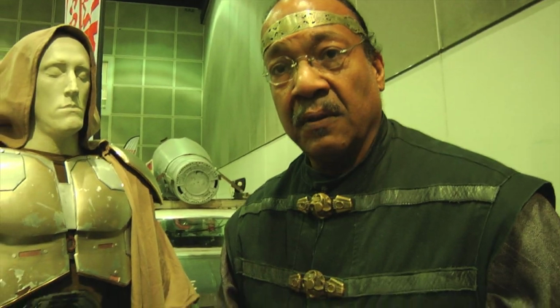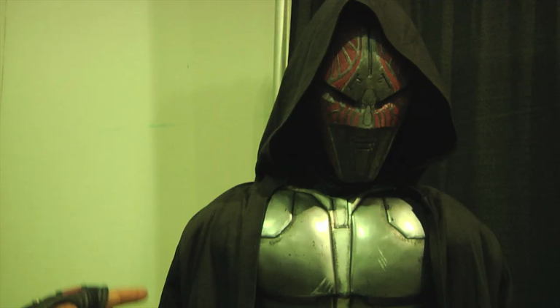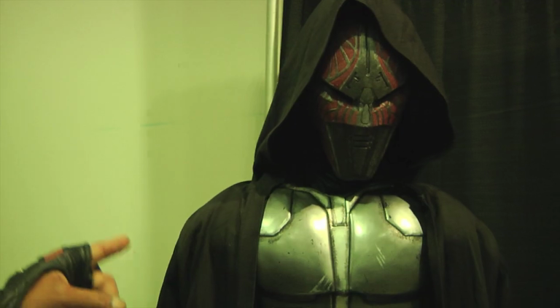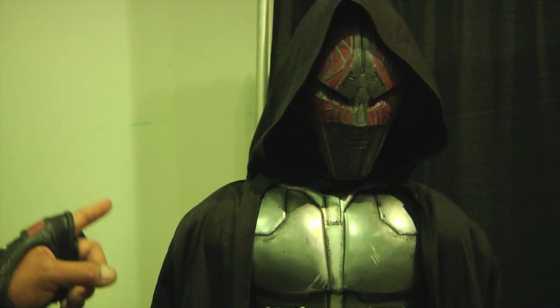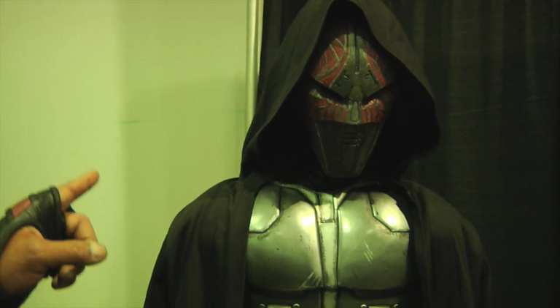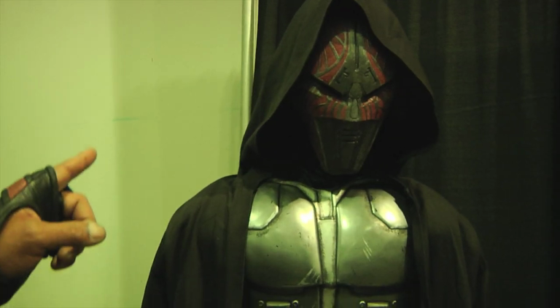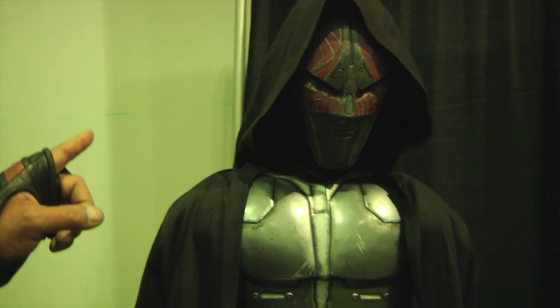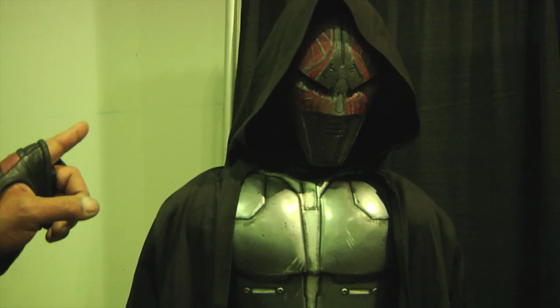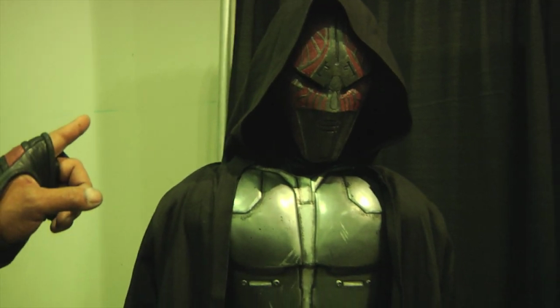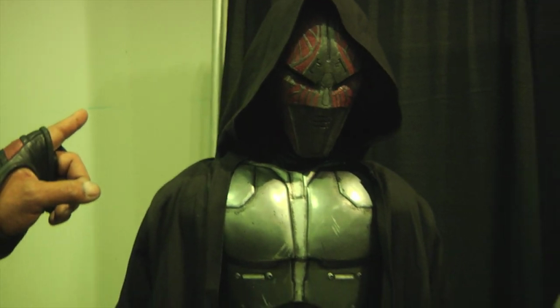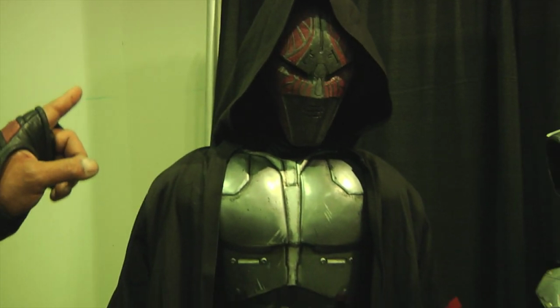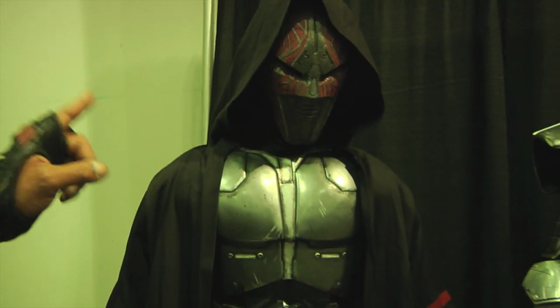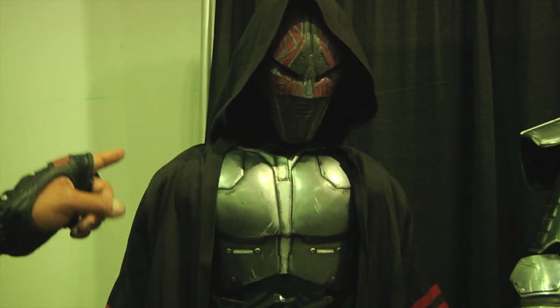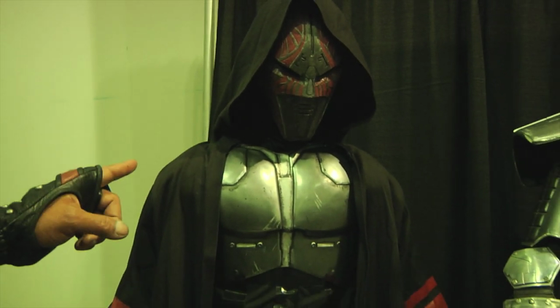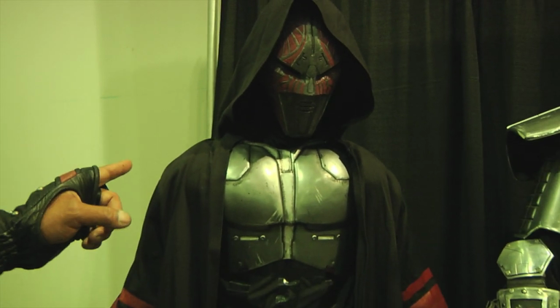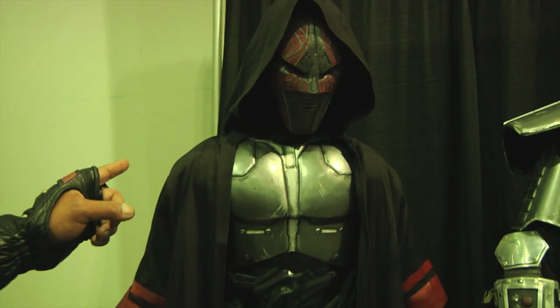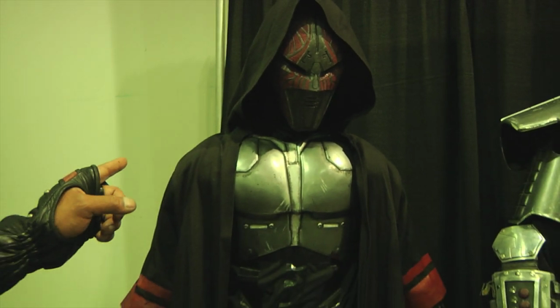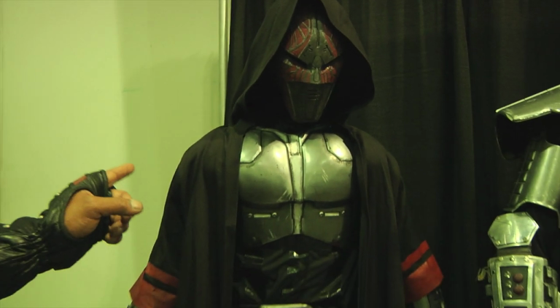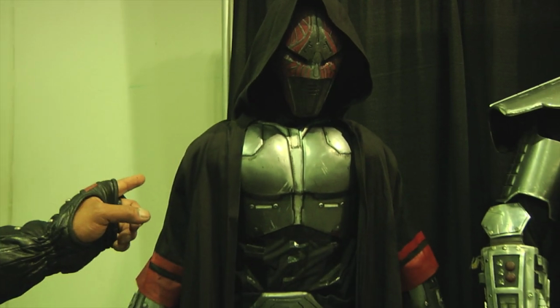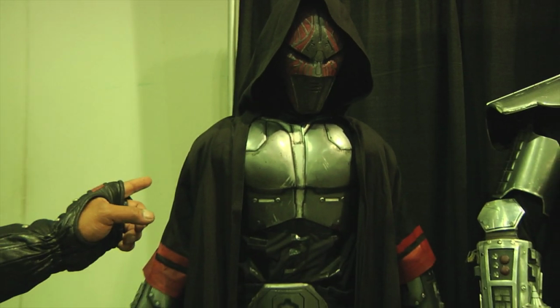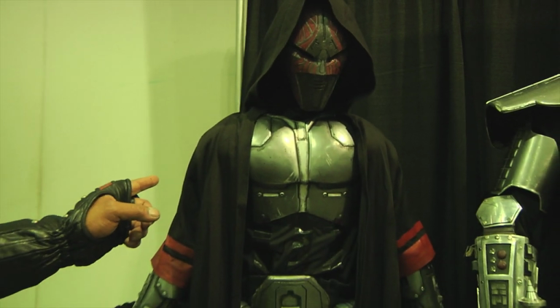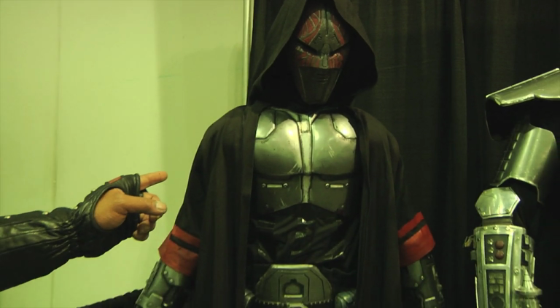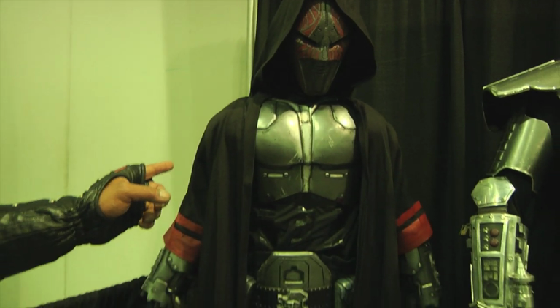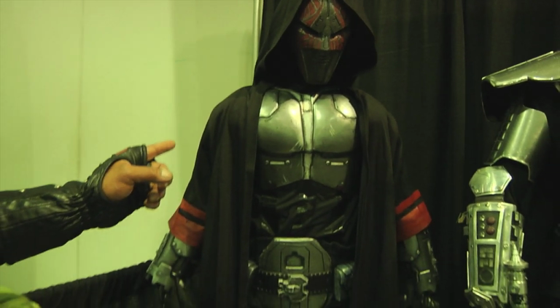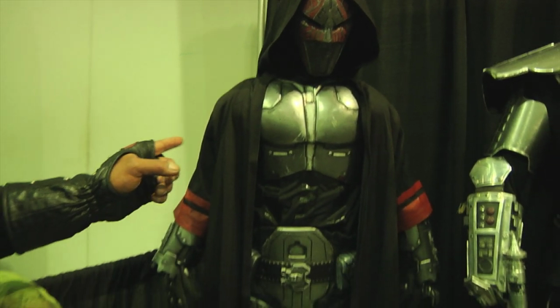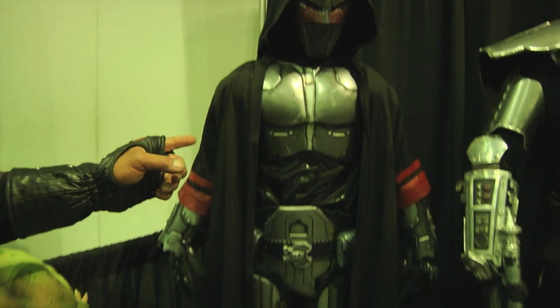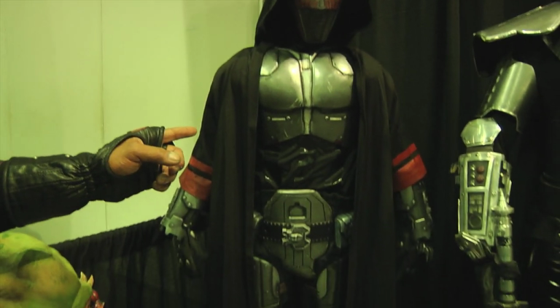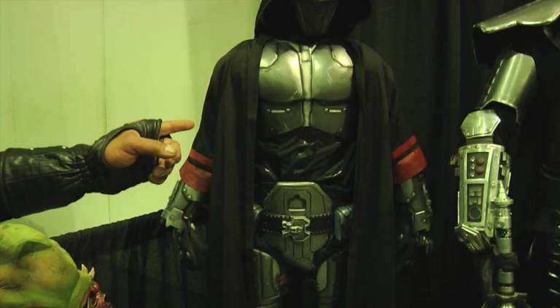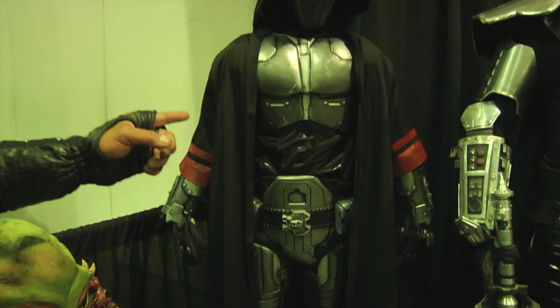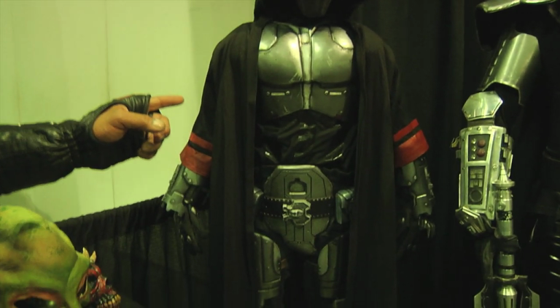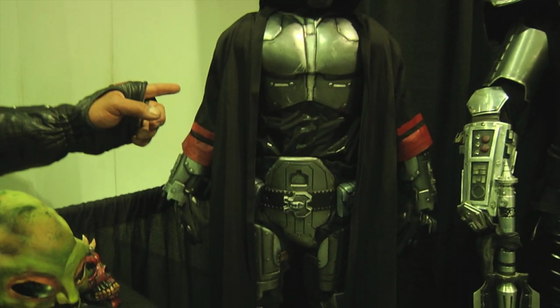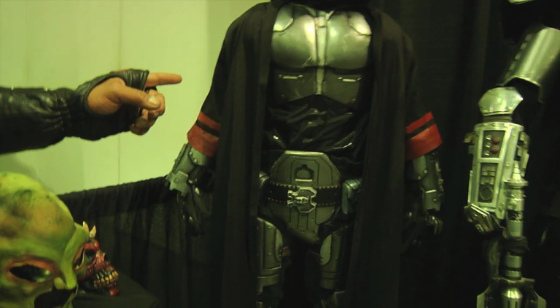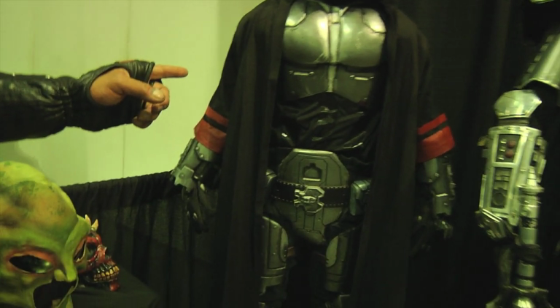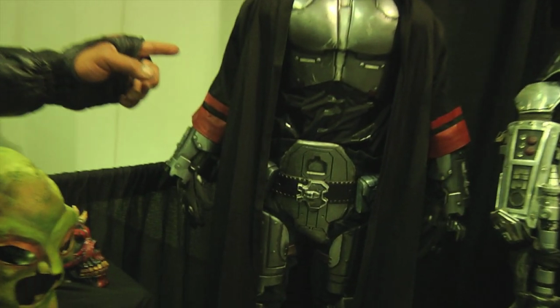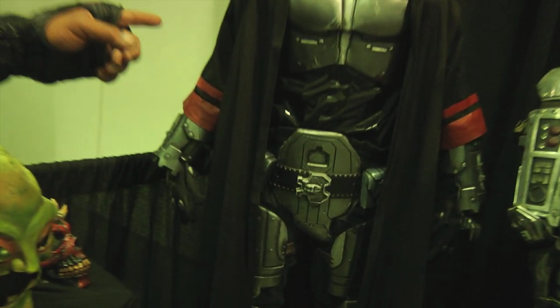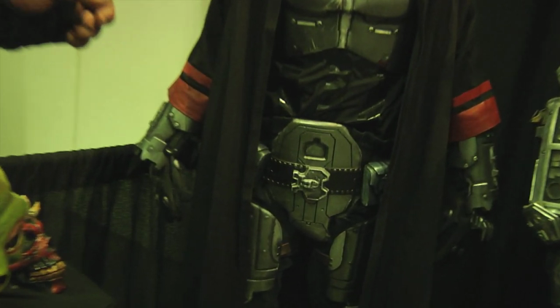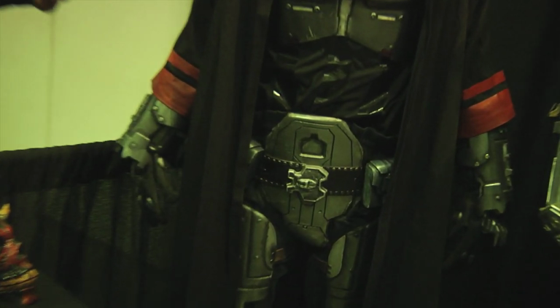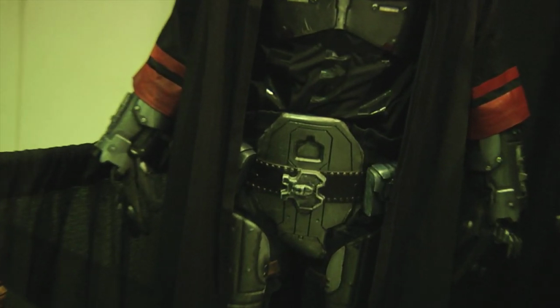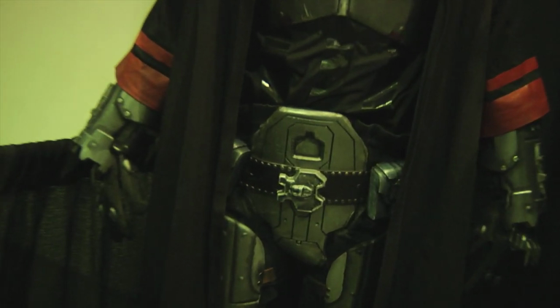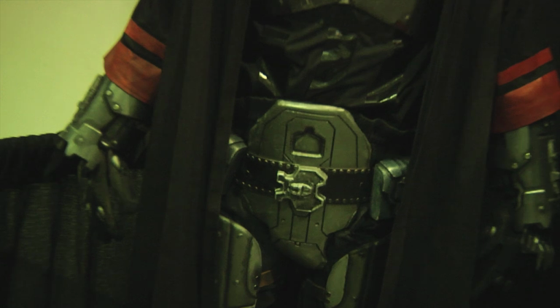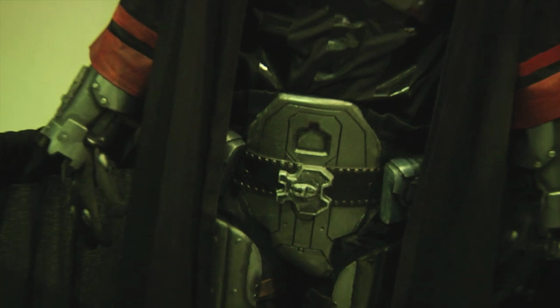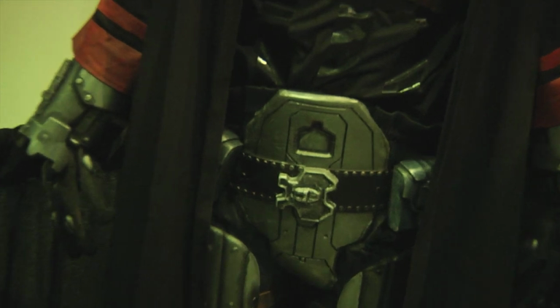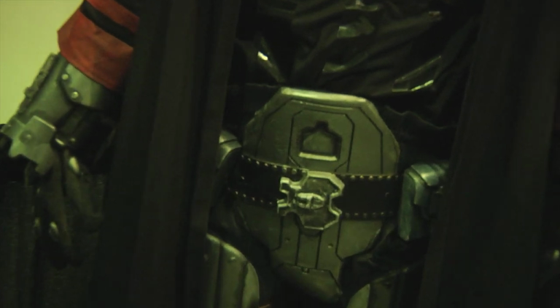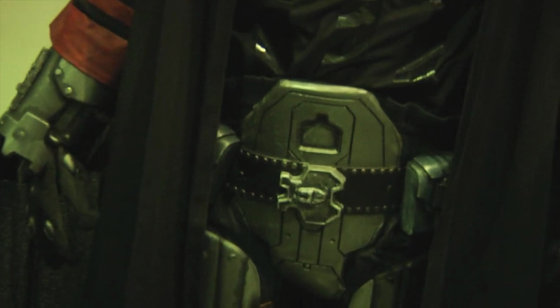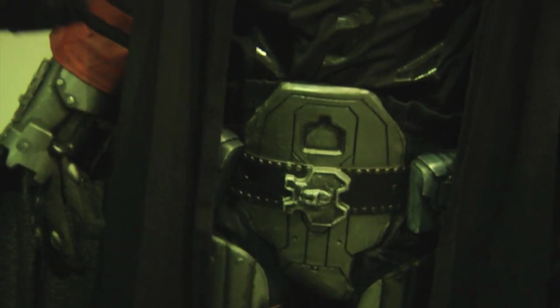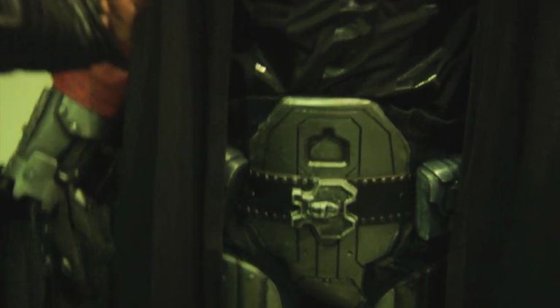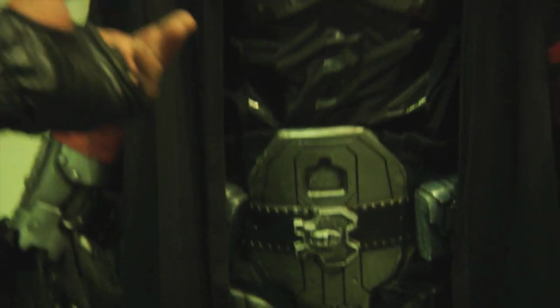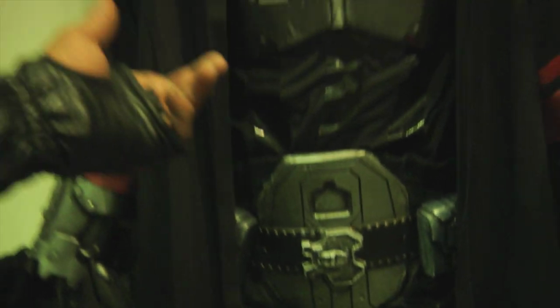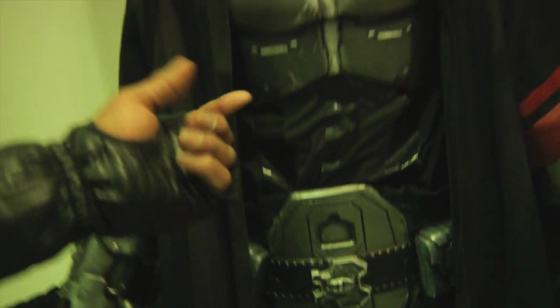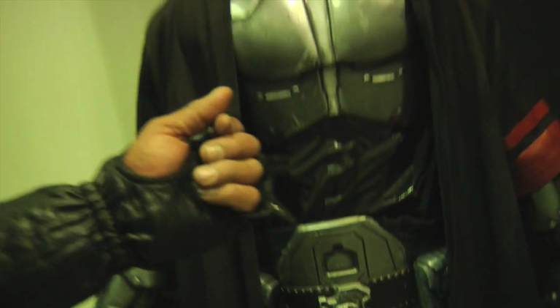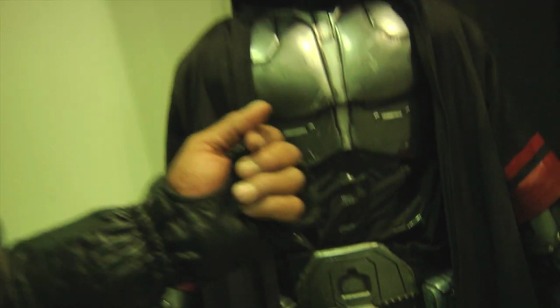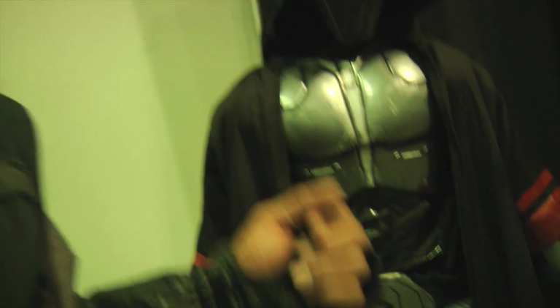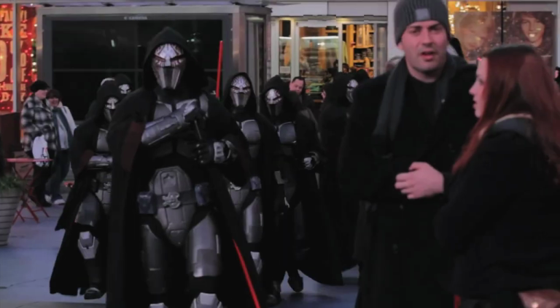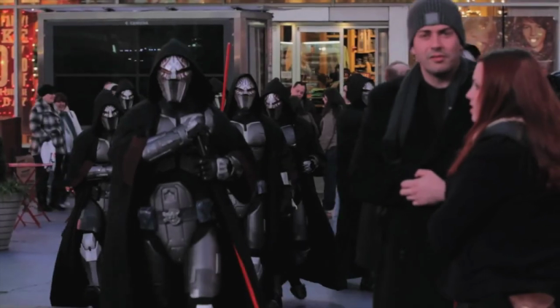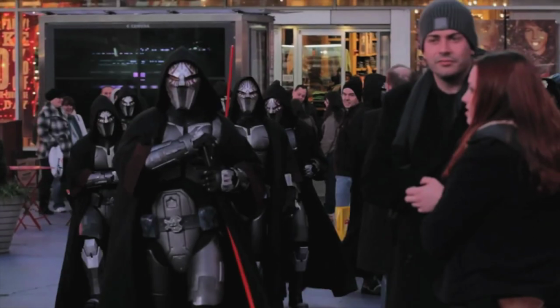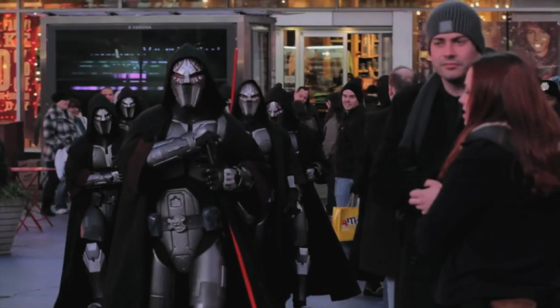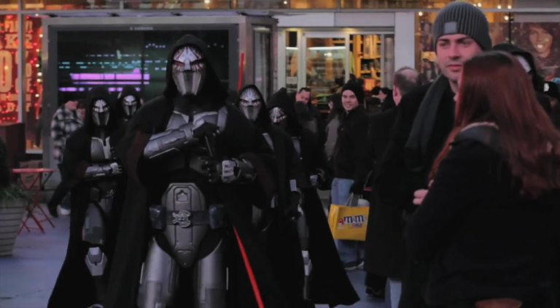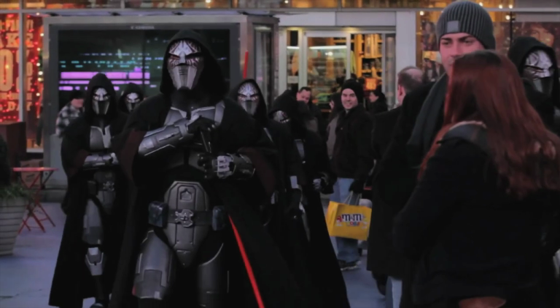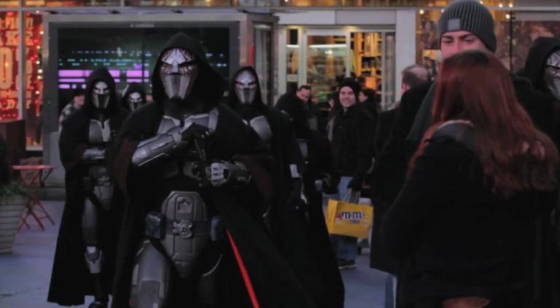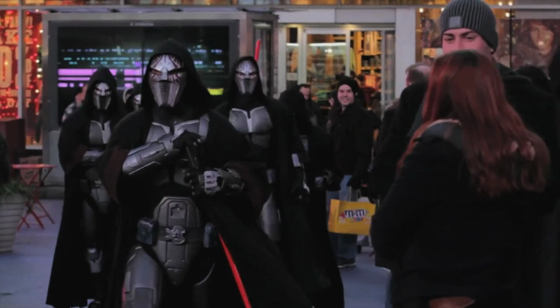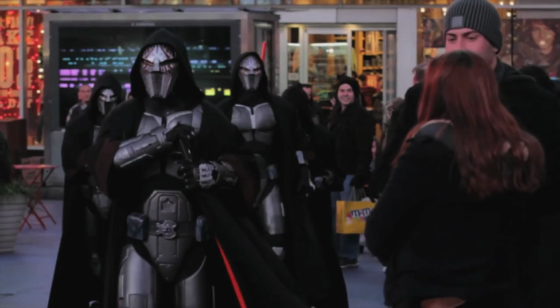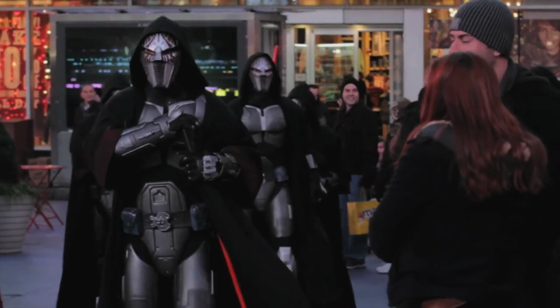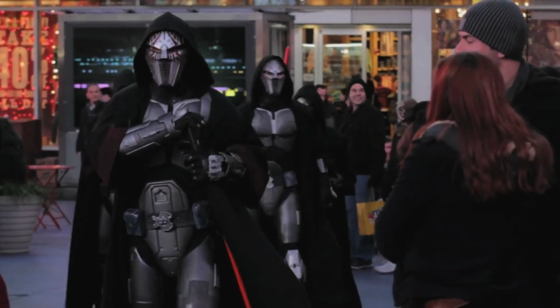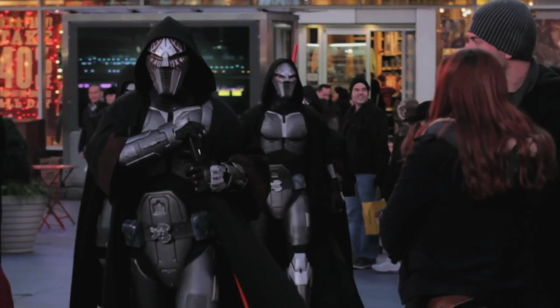This is the Sith Acolyte costume from Star Wars: The Old Republic, and we did these for the New York Times Square event.